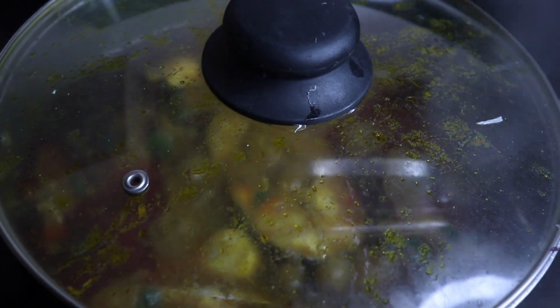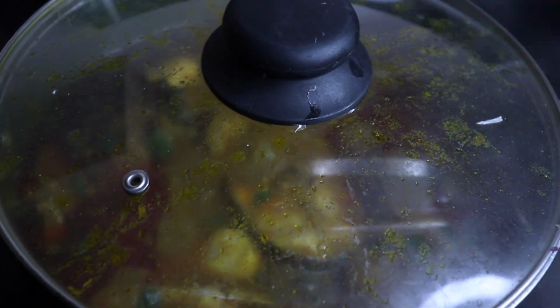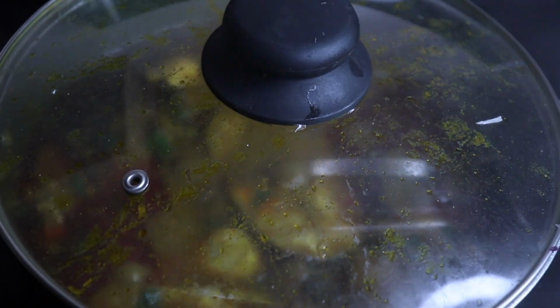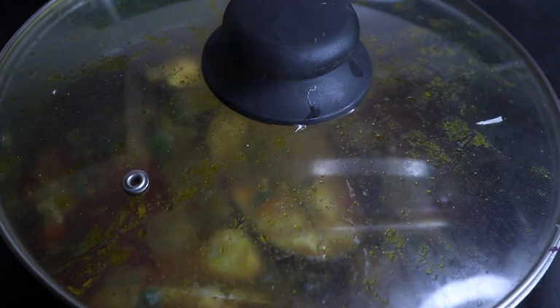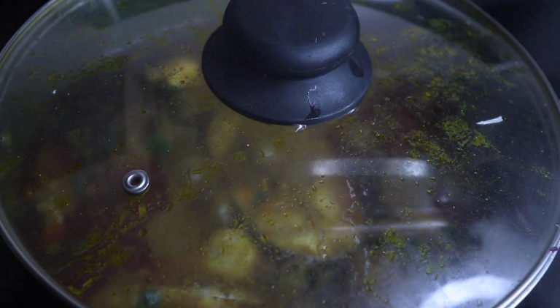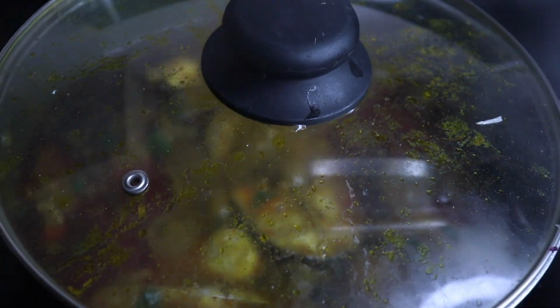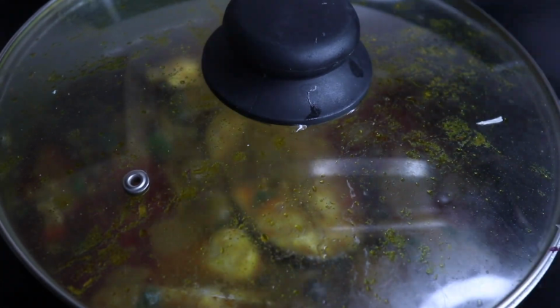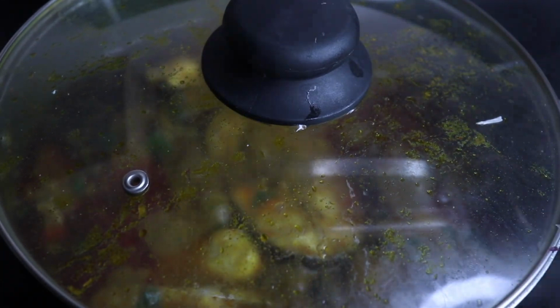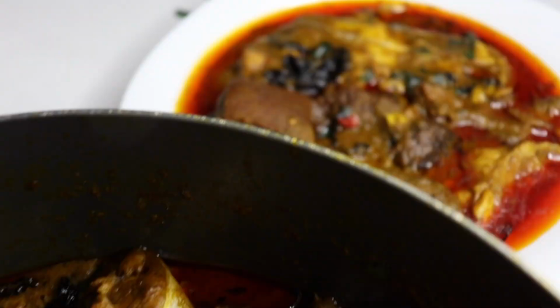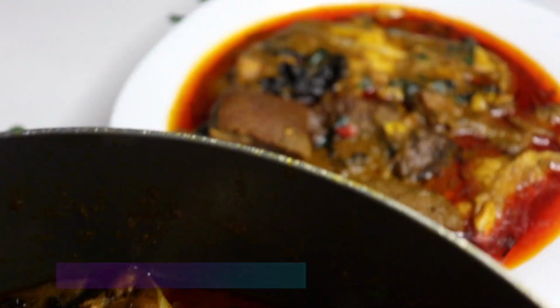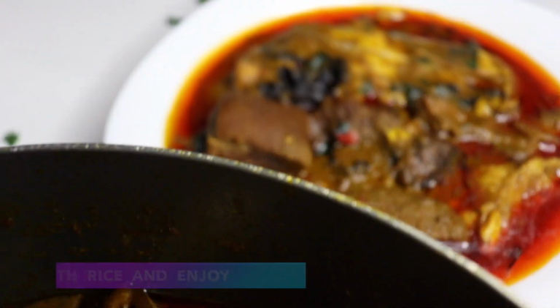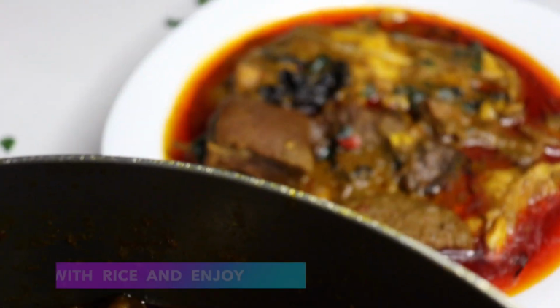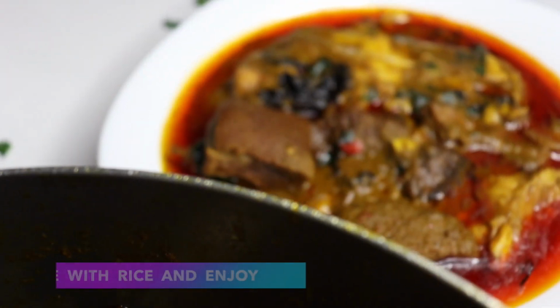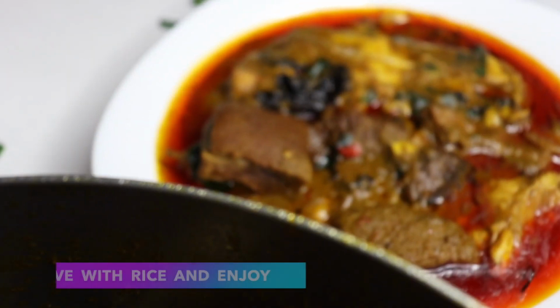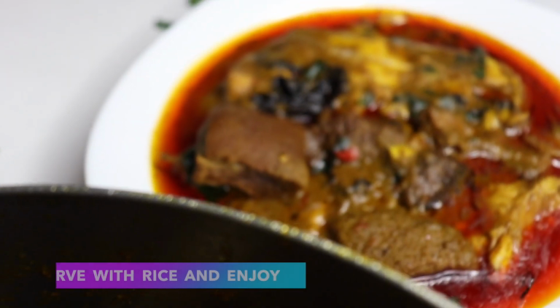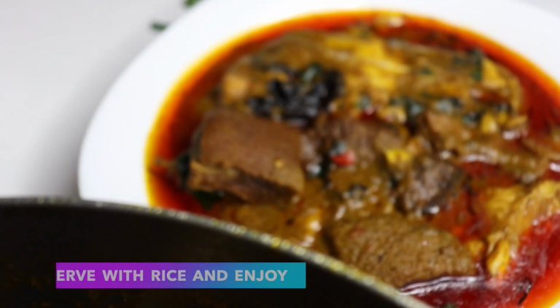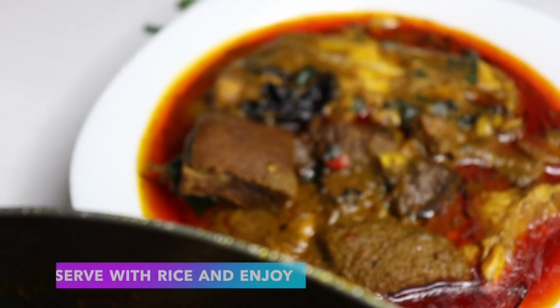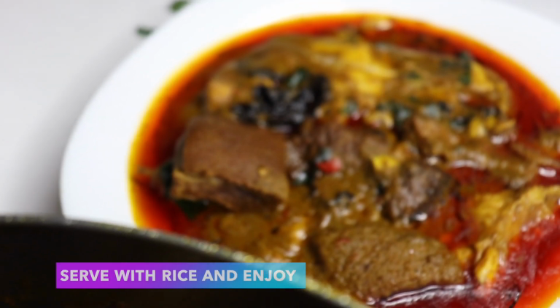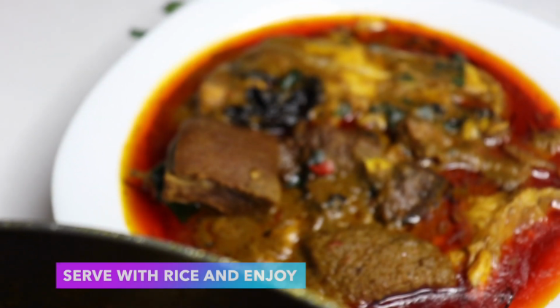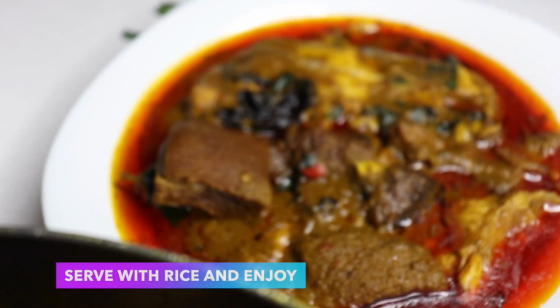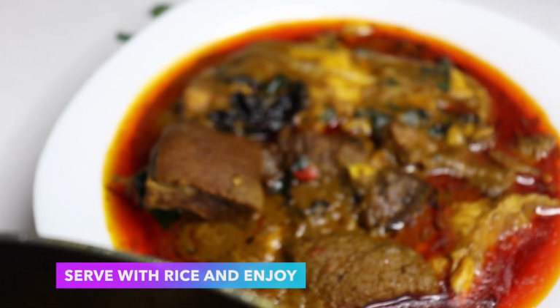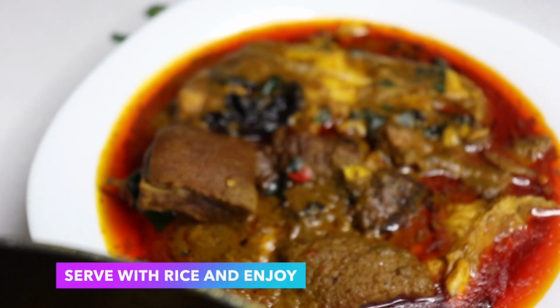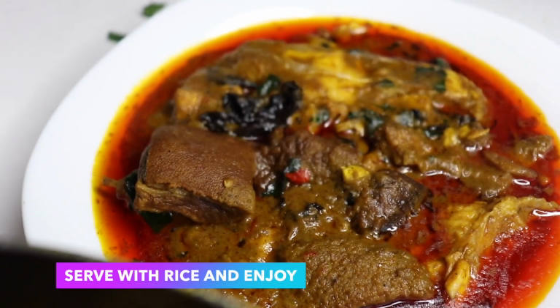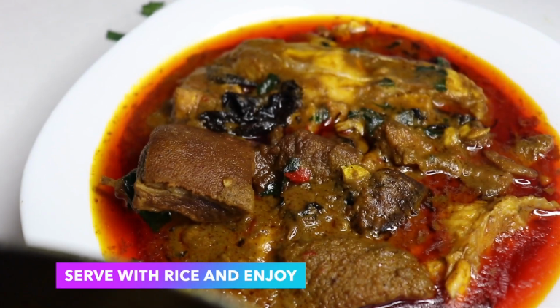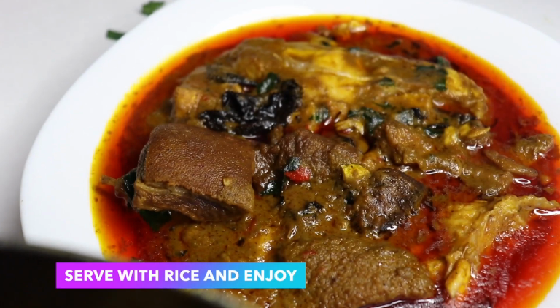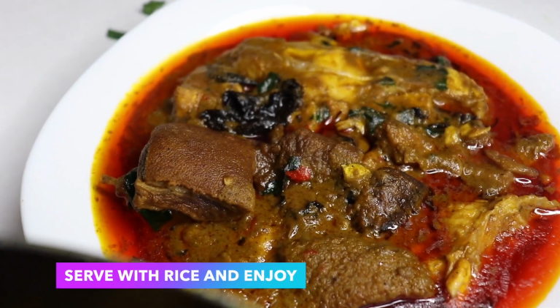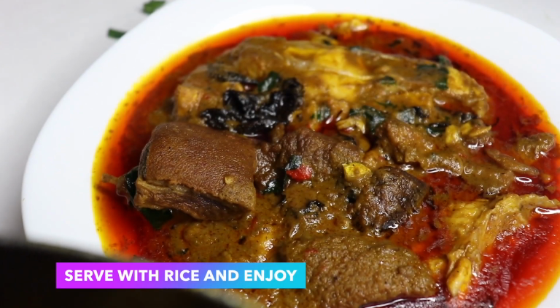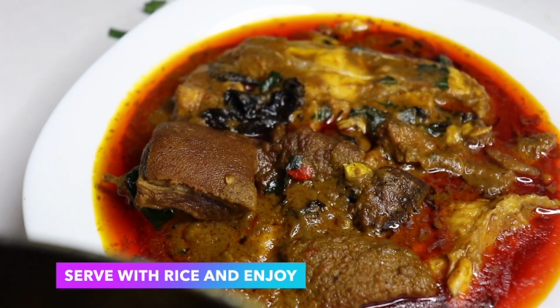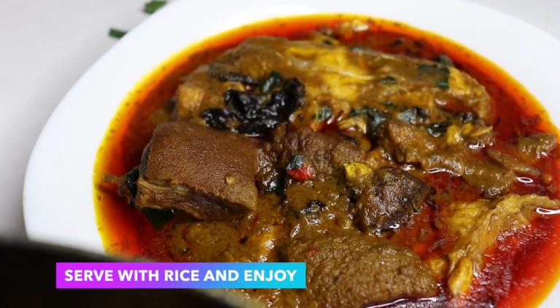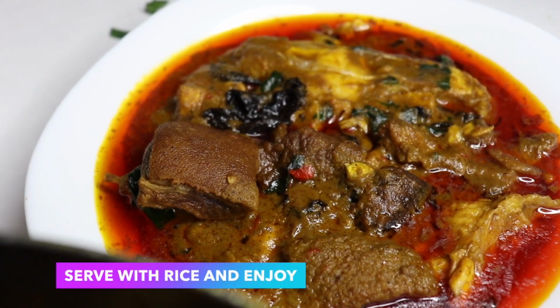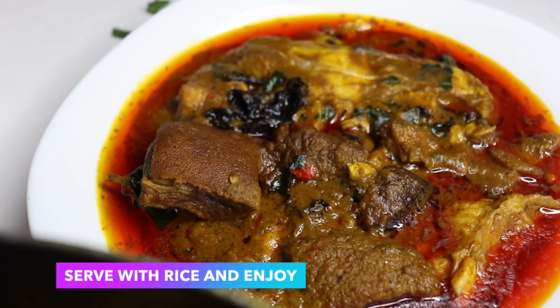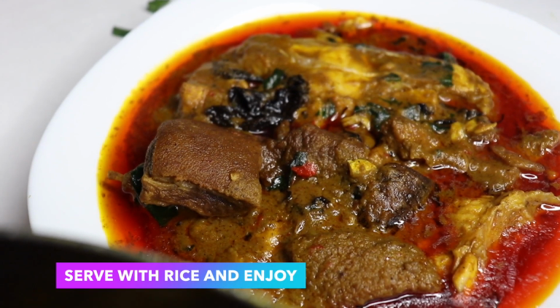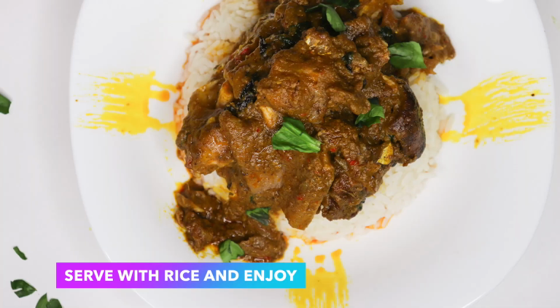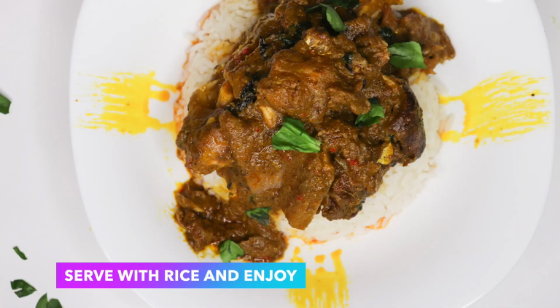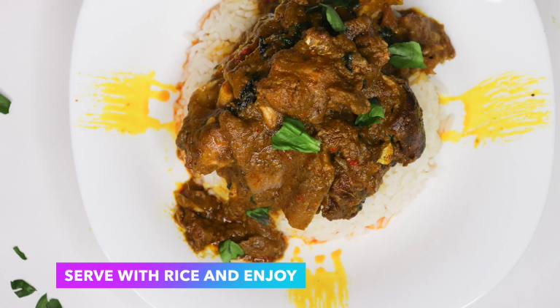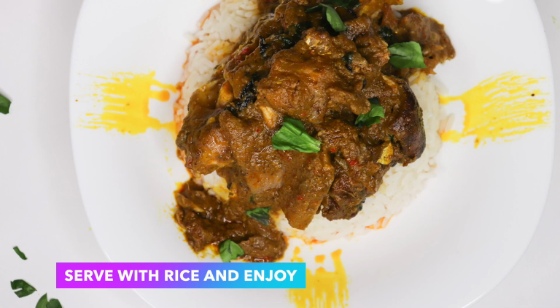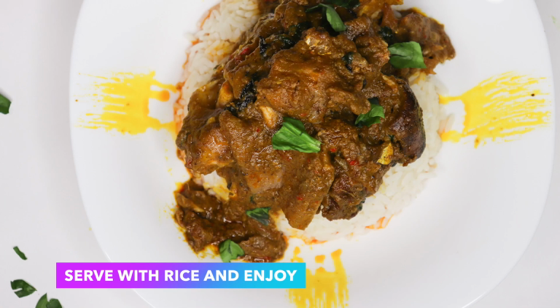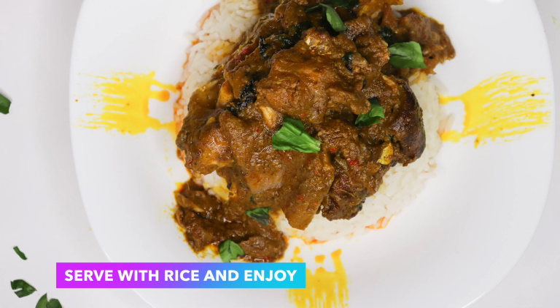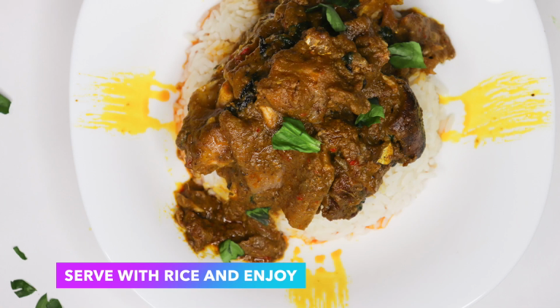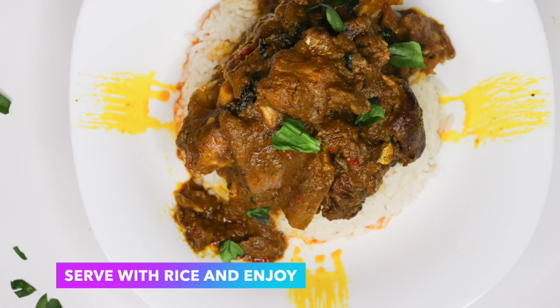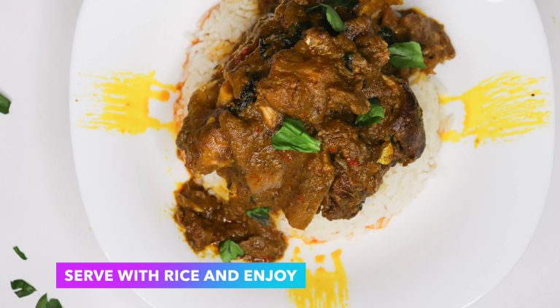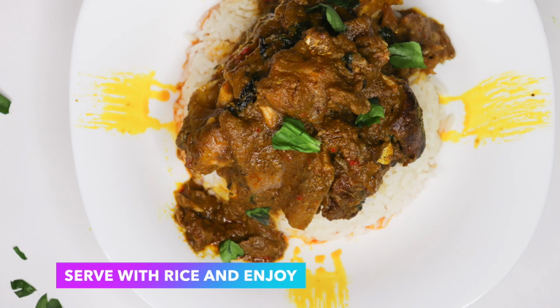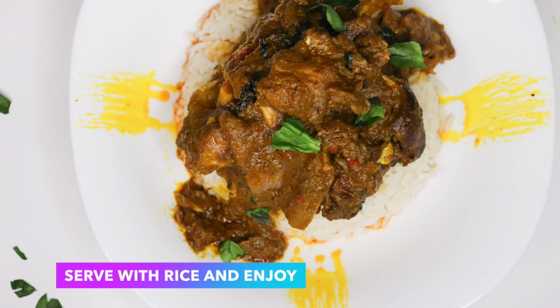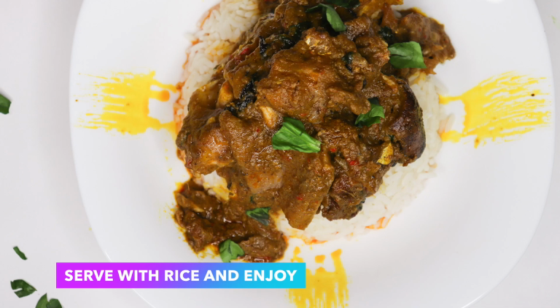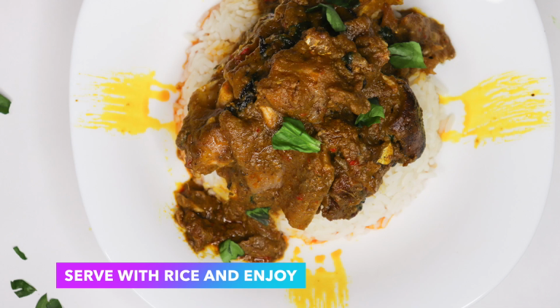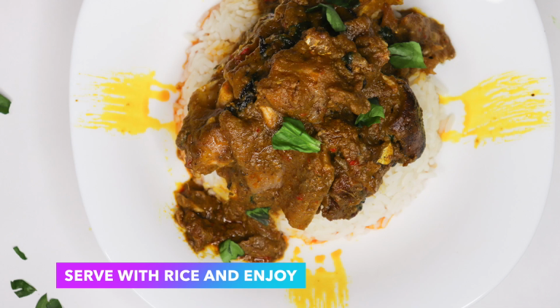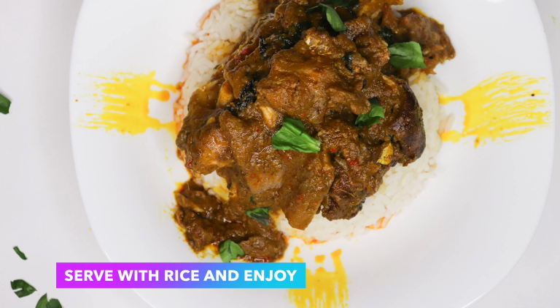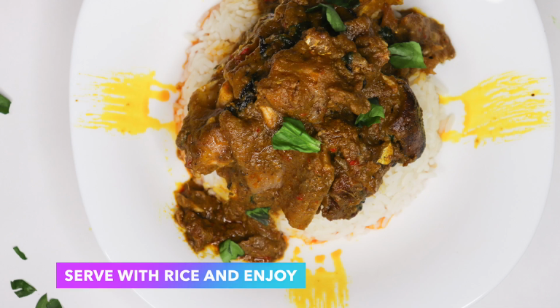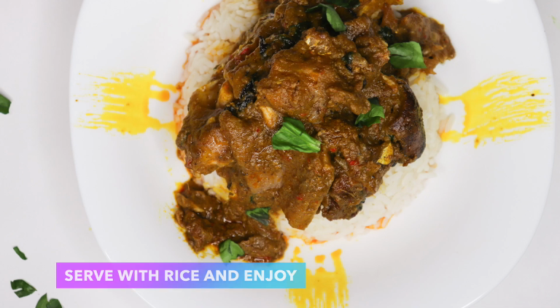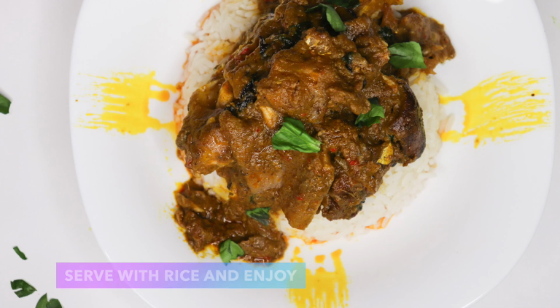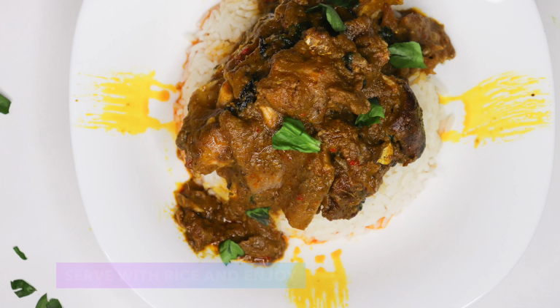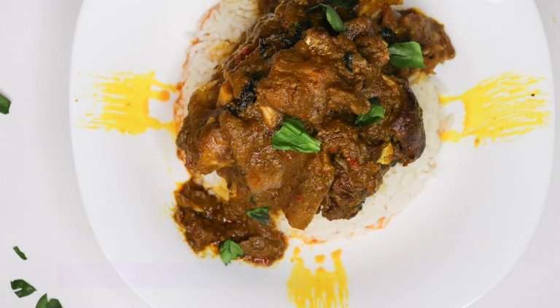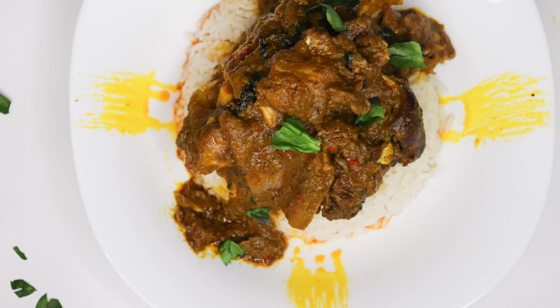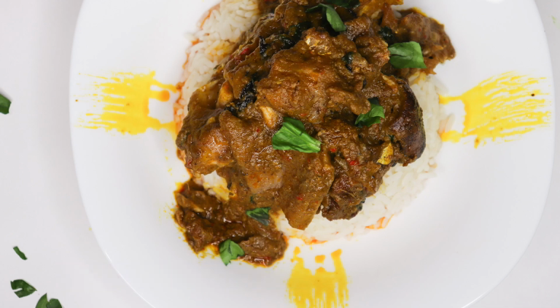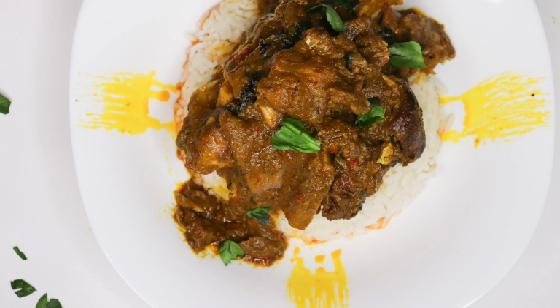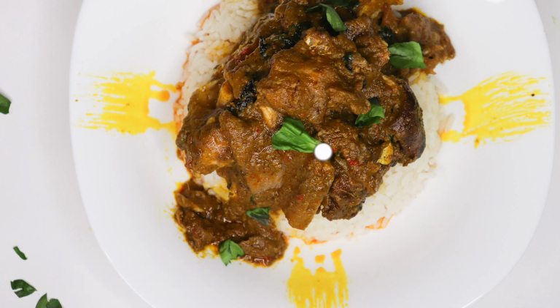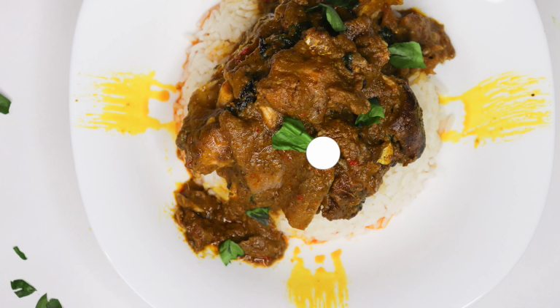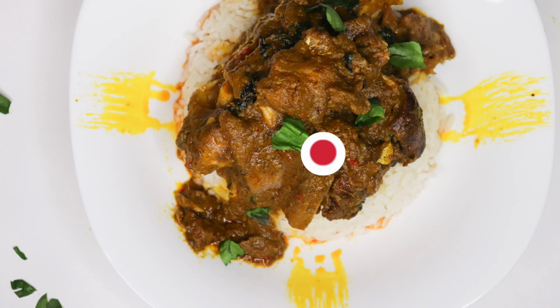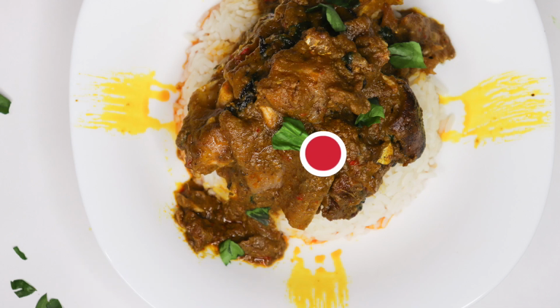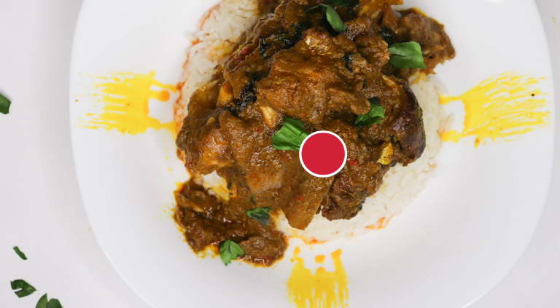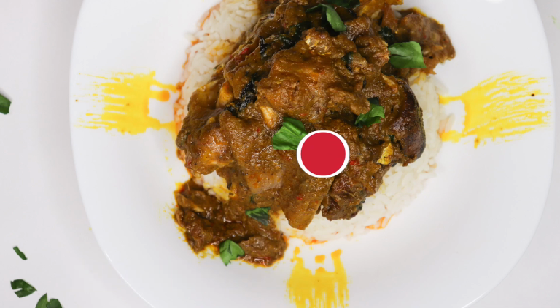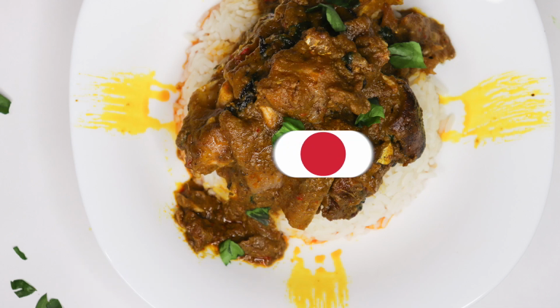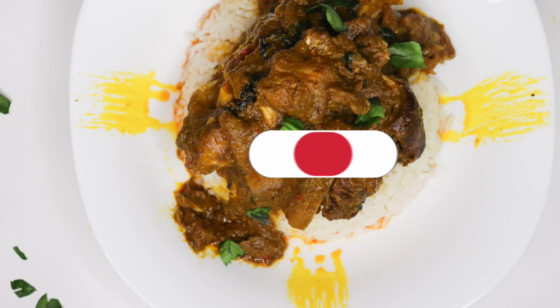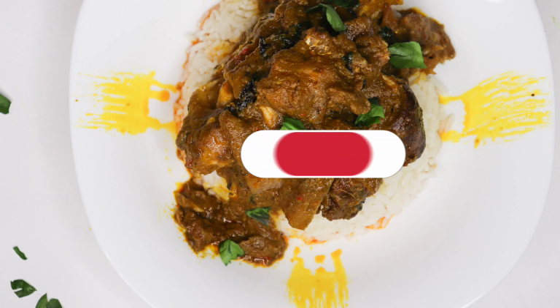You can enjoy it with rice or whatever you would like to eat it with. Thank you guys for watching and I'll see you in my next video, bye!